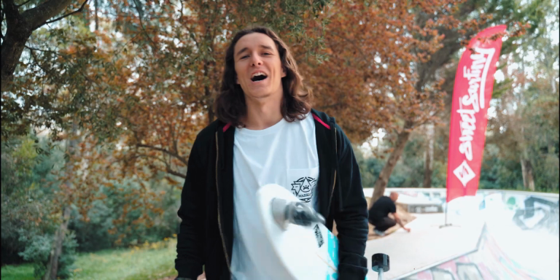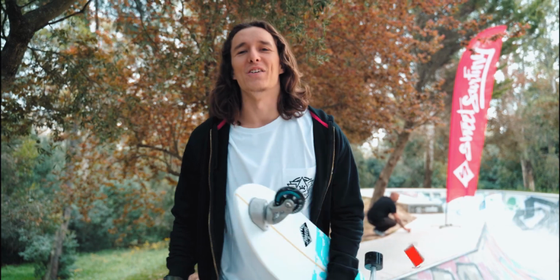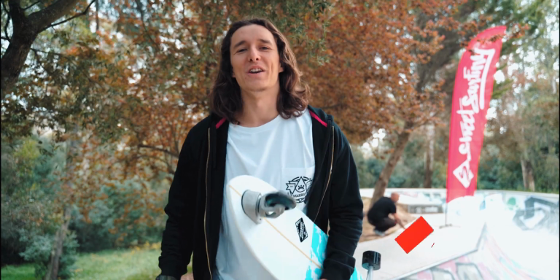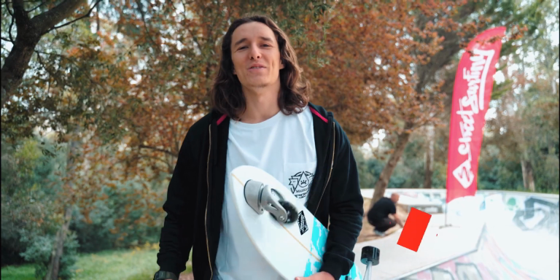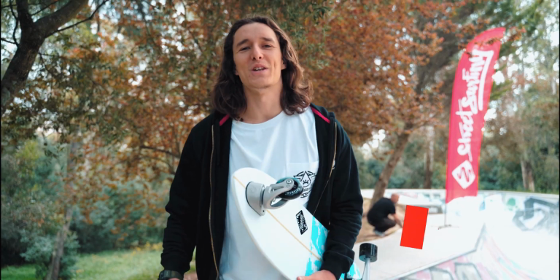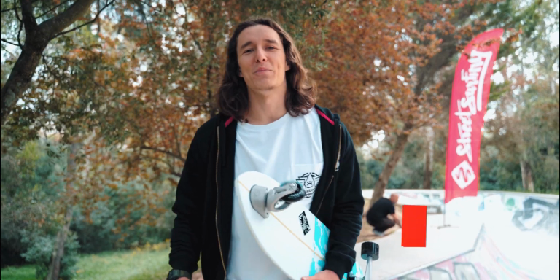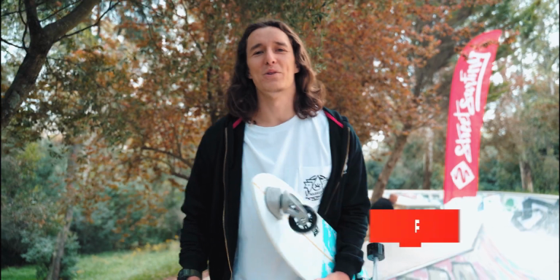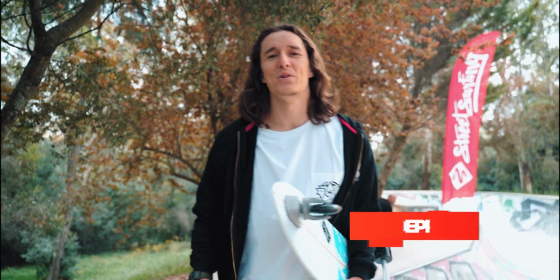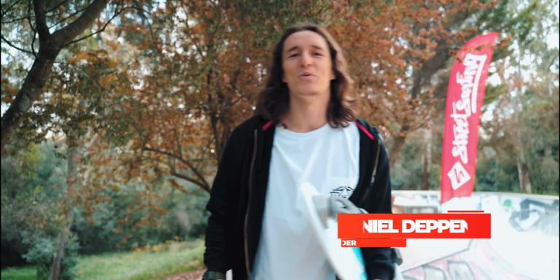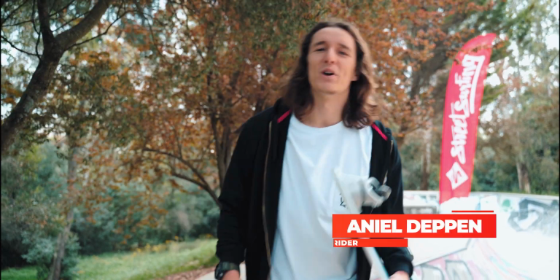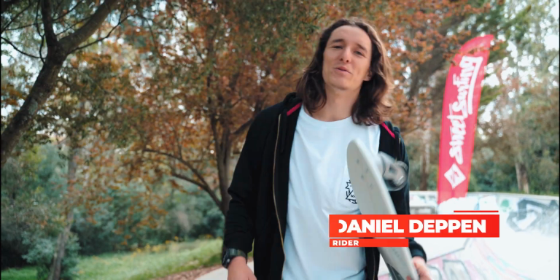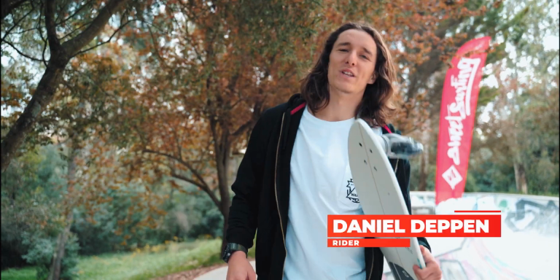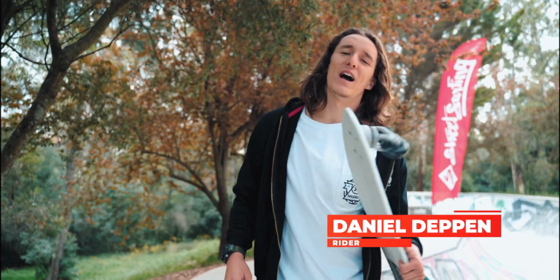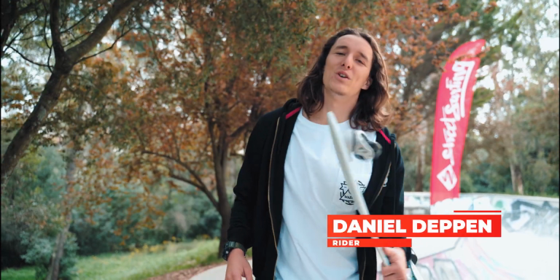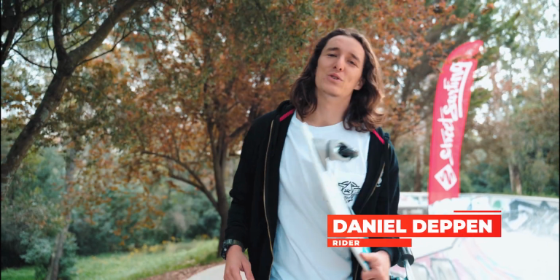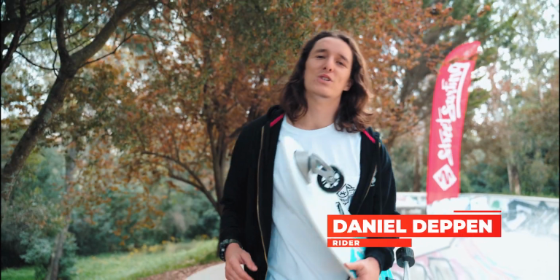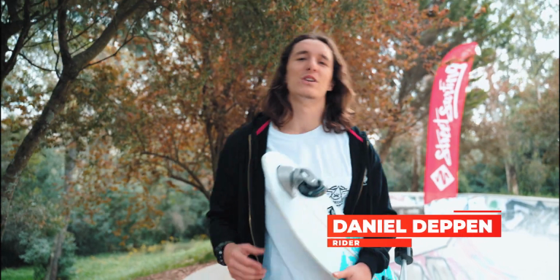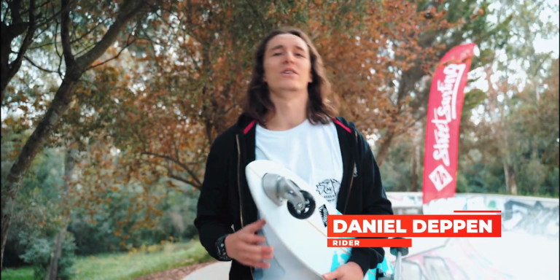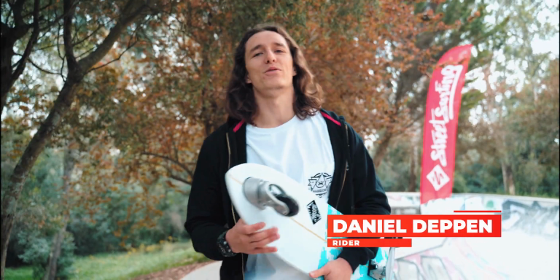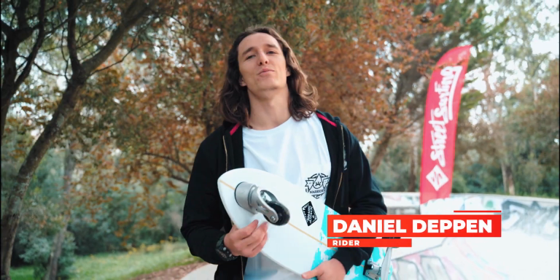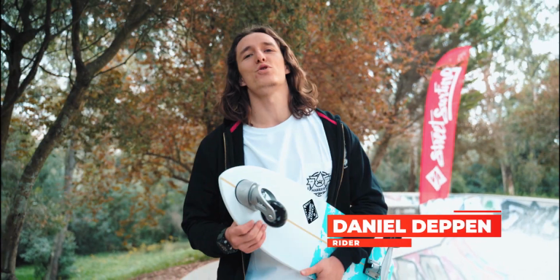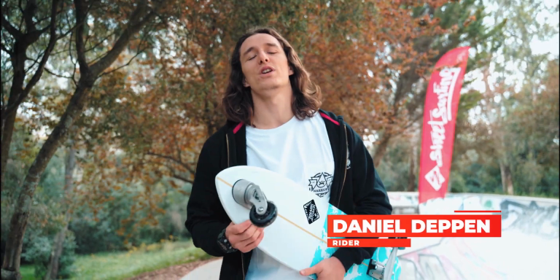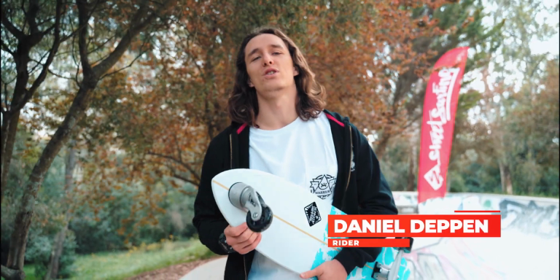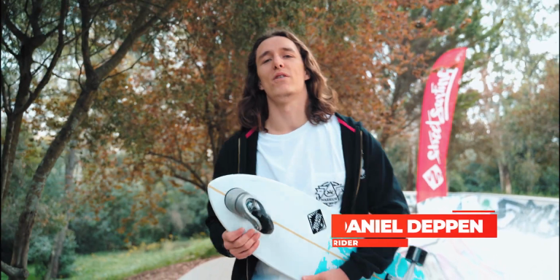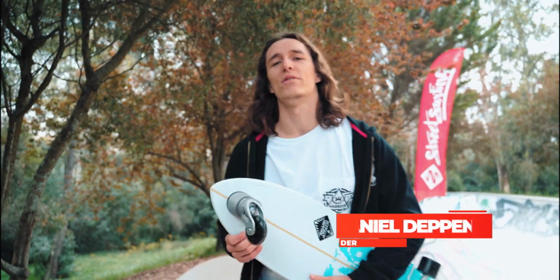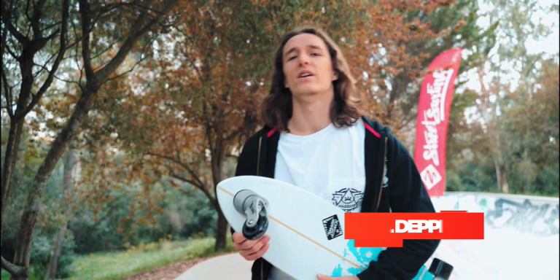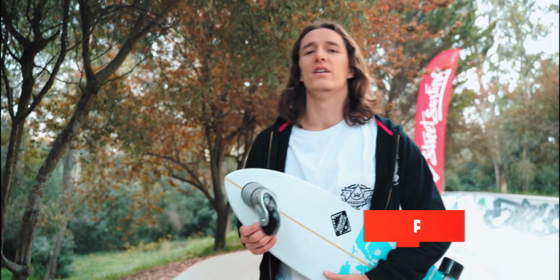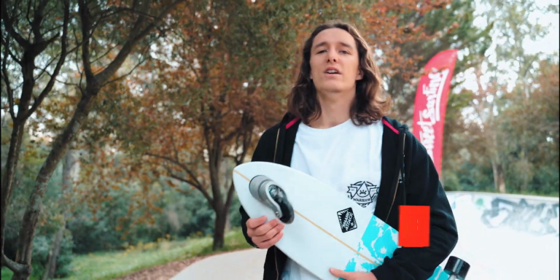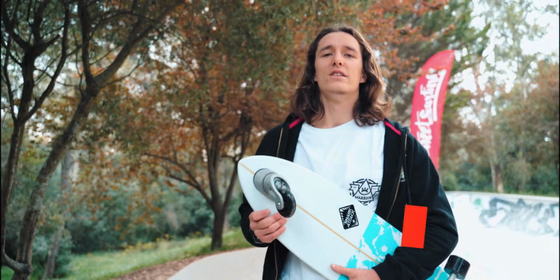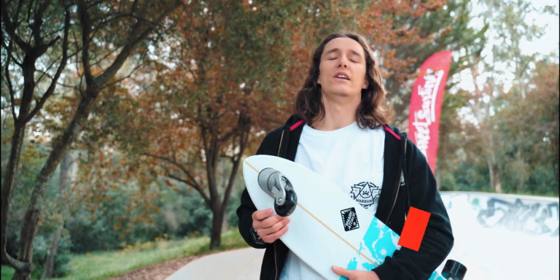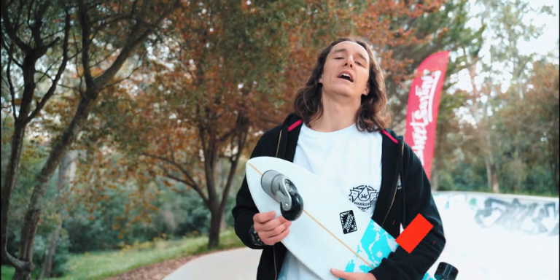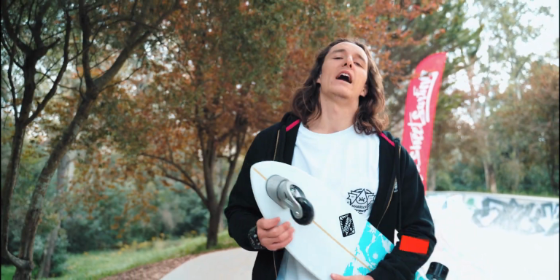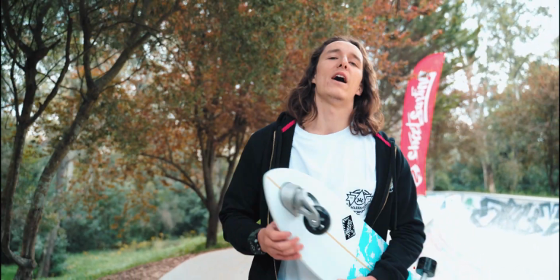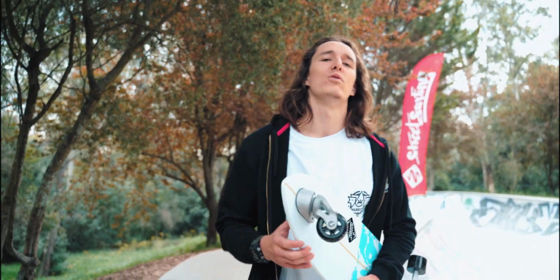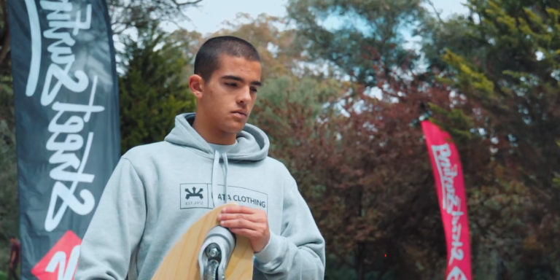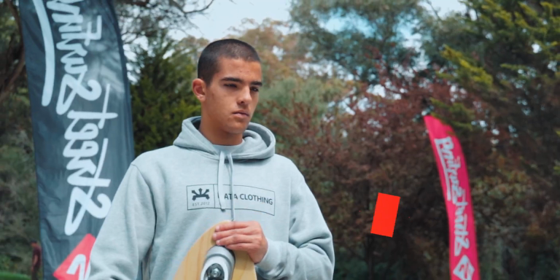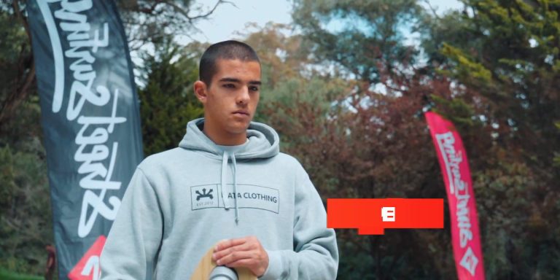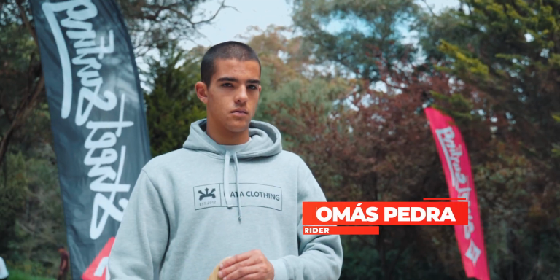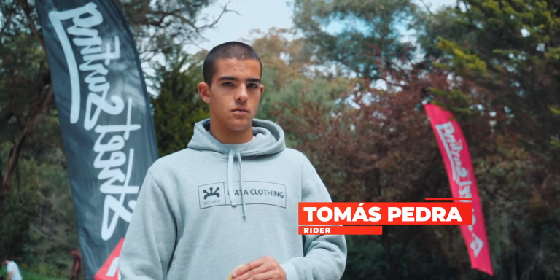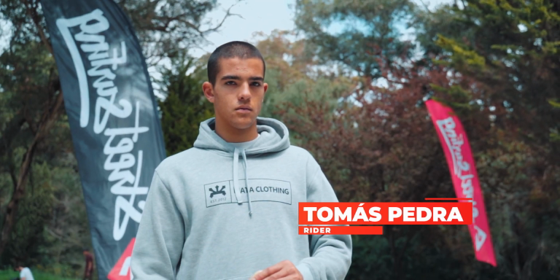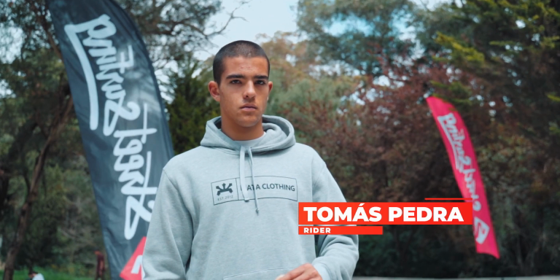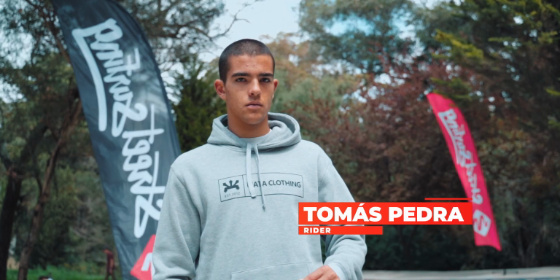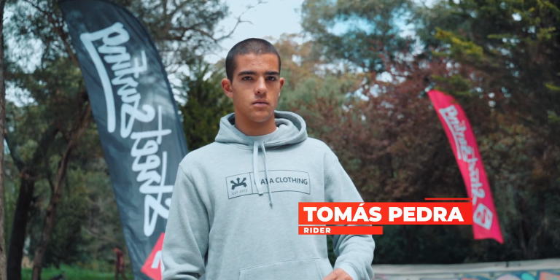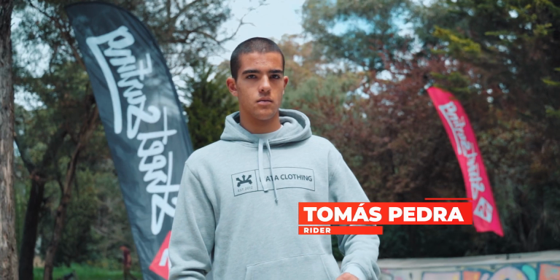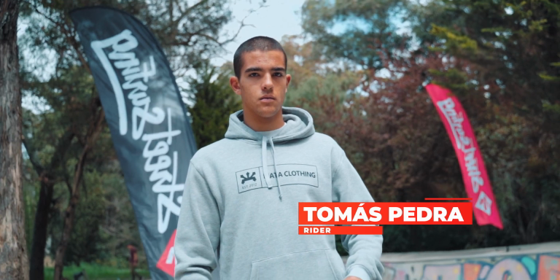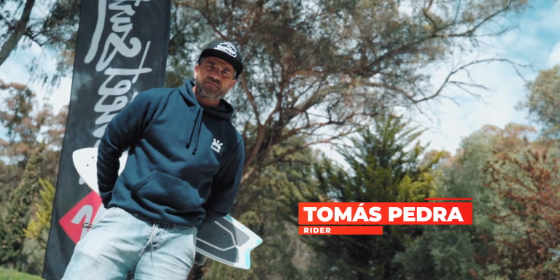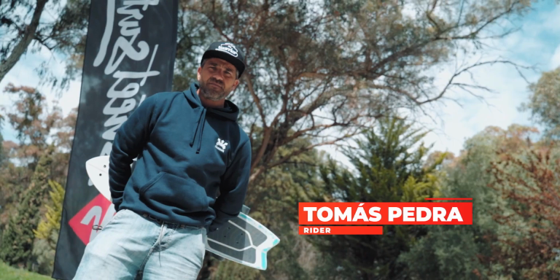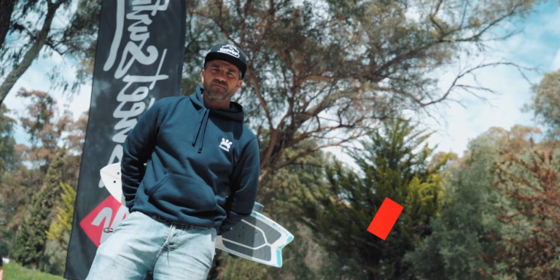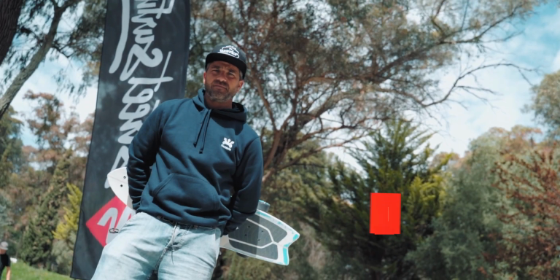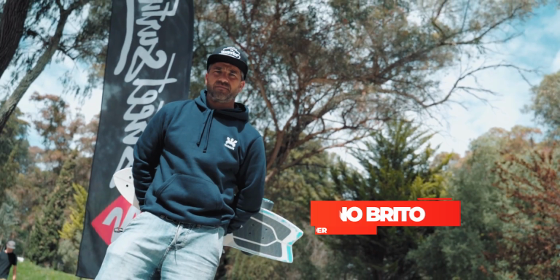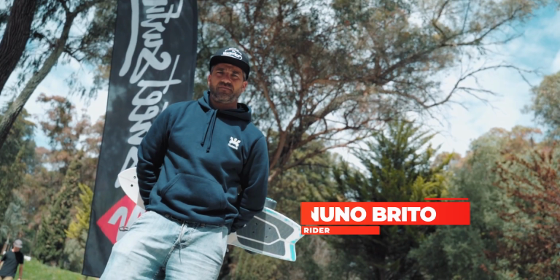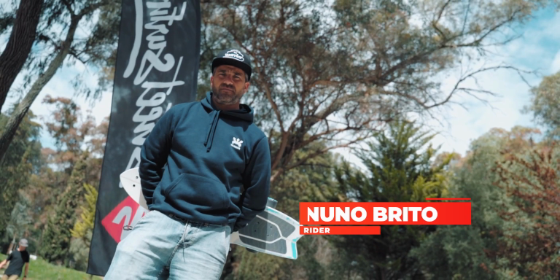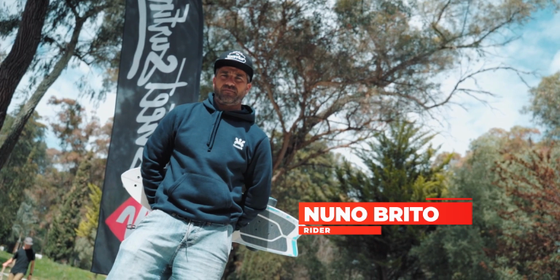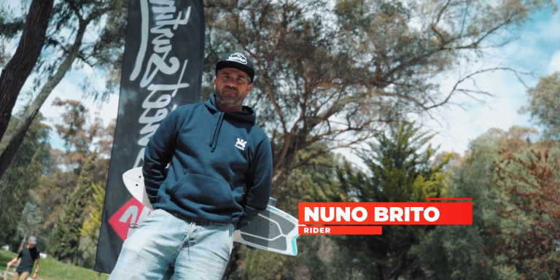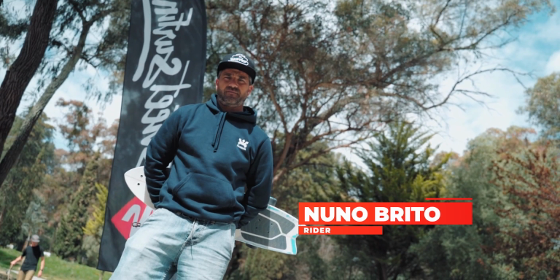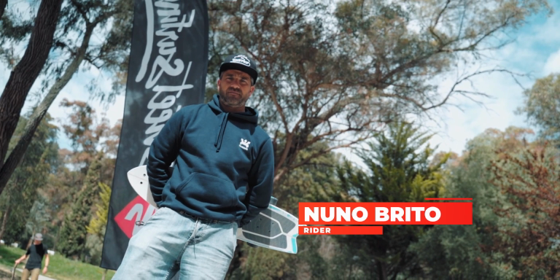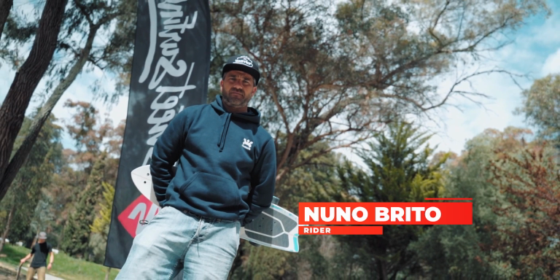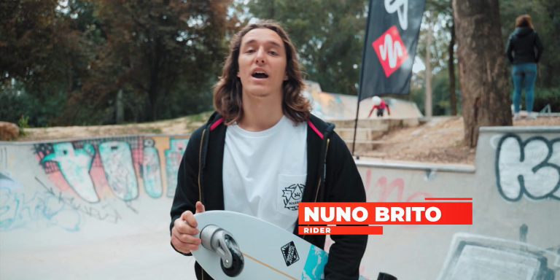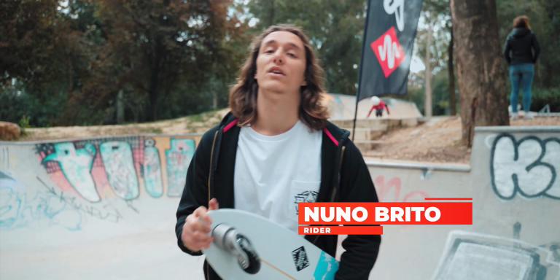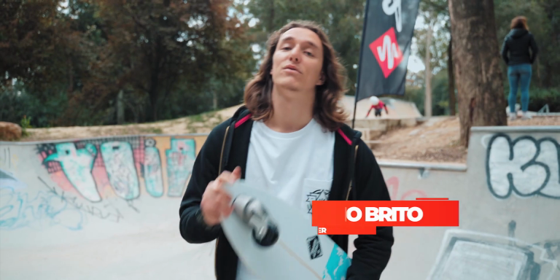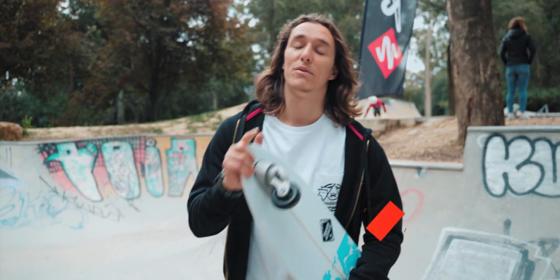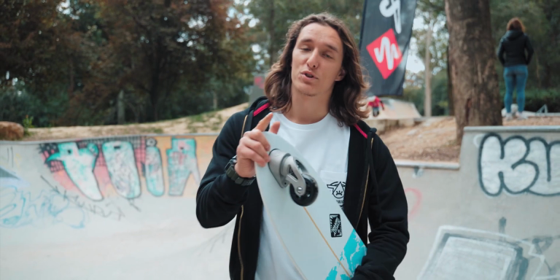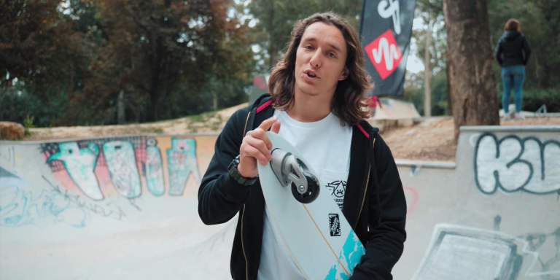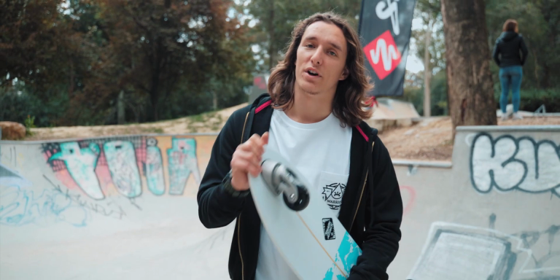Hi, my name is Deppin. Welcome to the How-To Series from Street Surfing. Today I have with me Tommaso Nguyen. I'm going to show you how to ride a Shark Attack from the start.